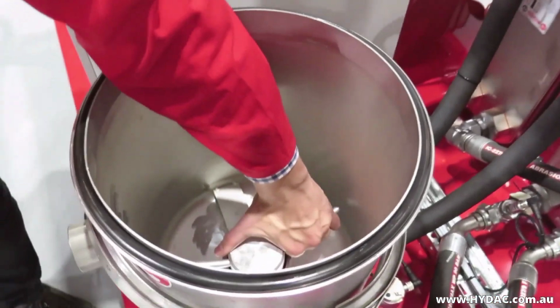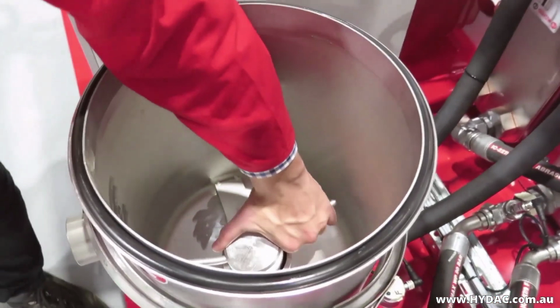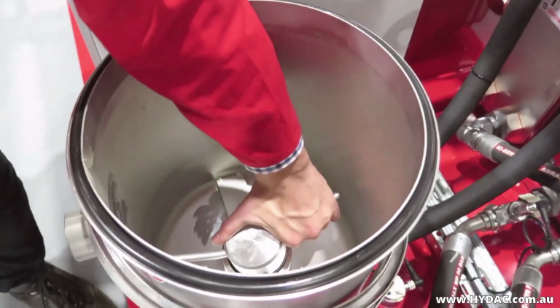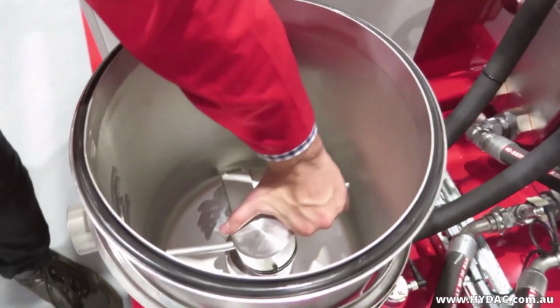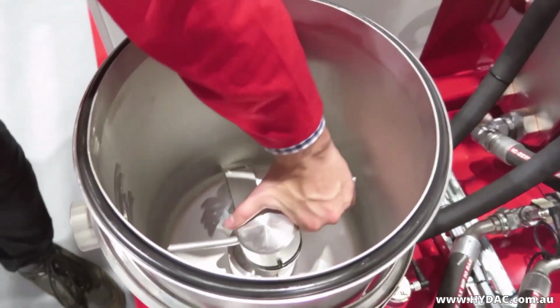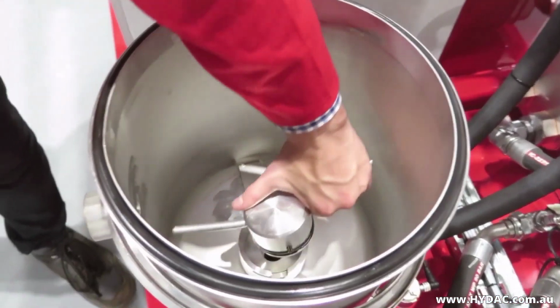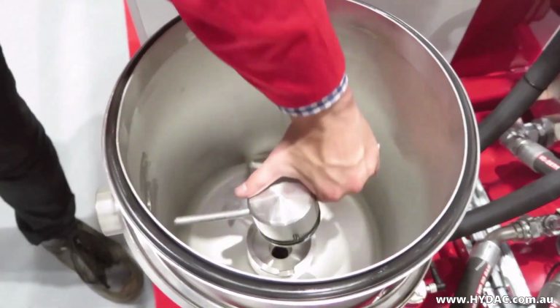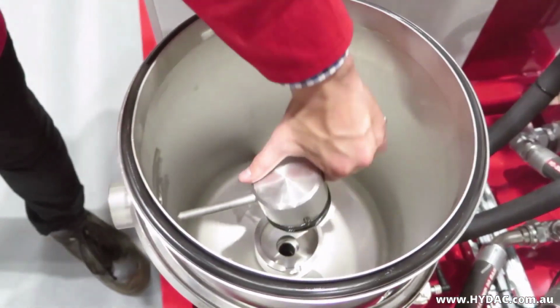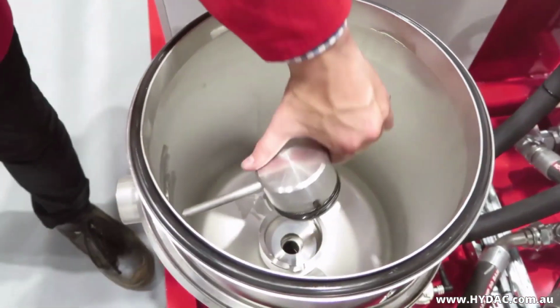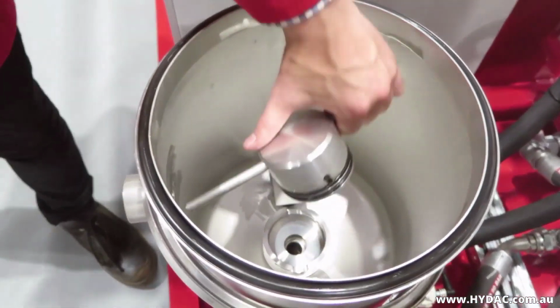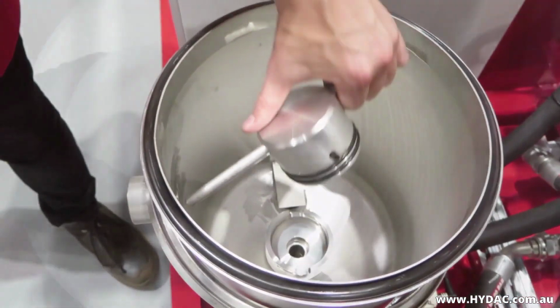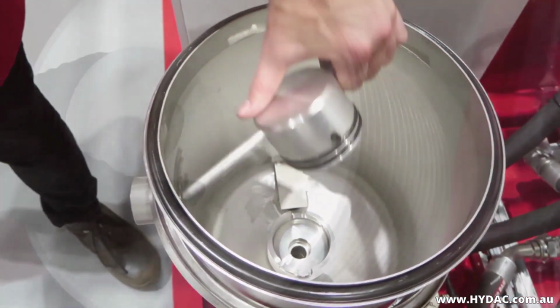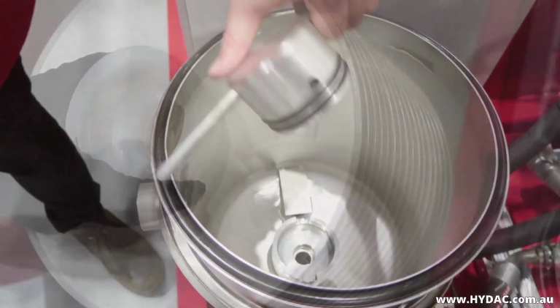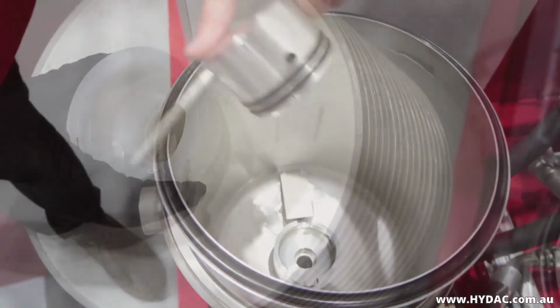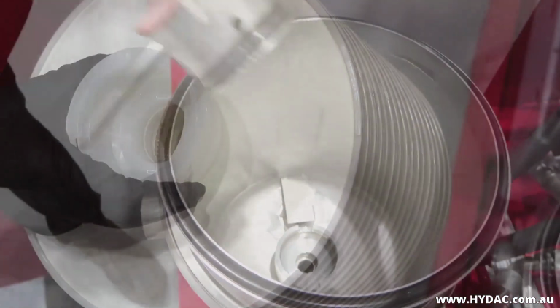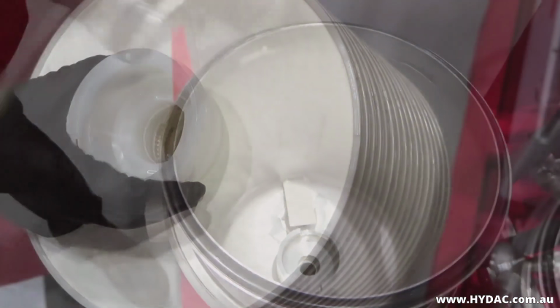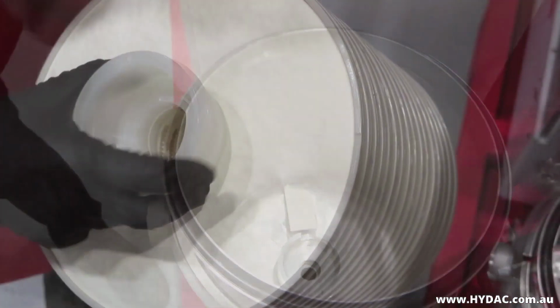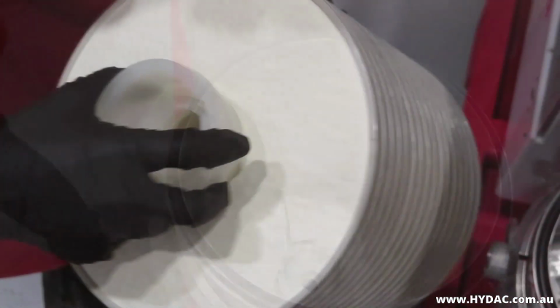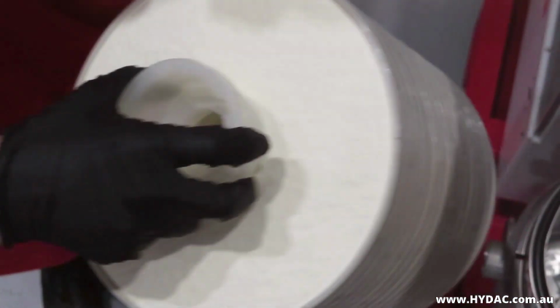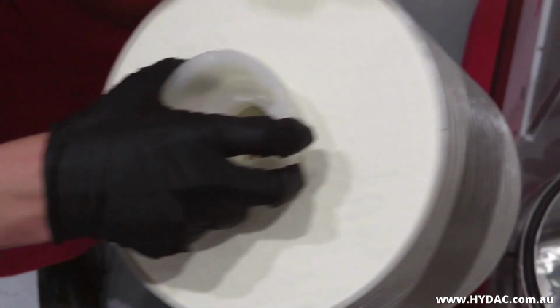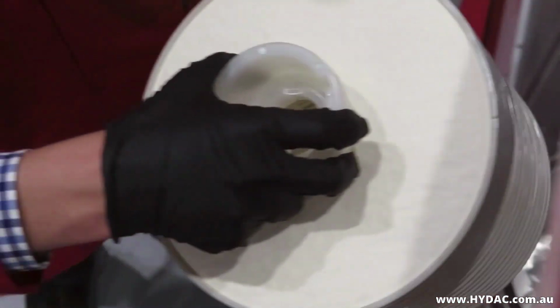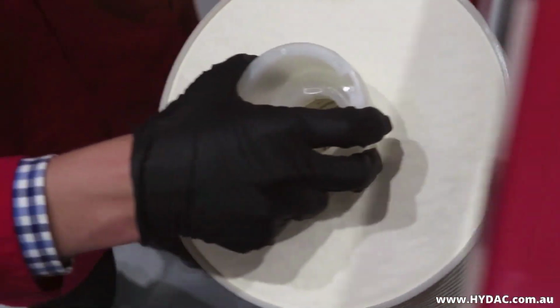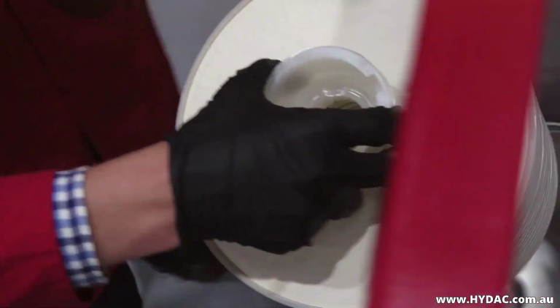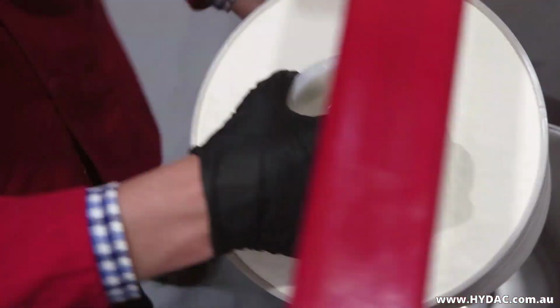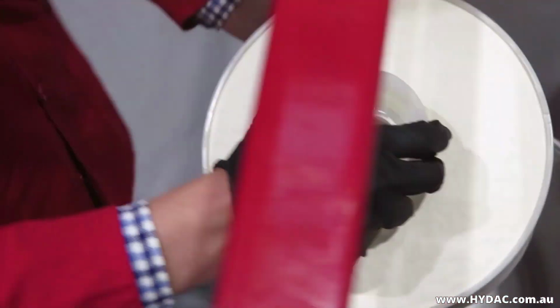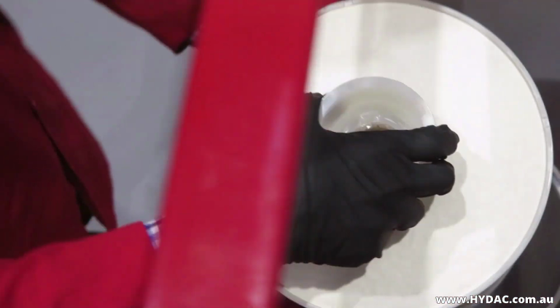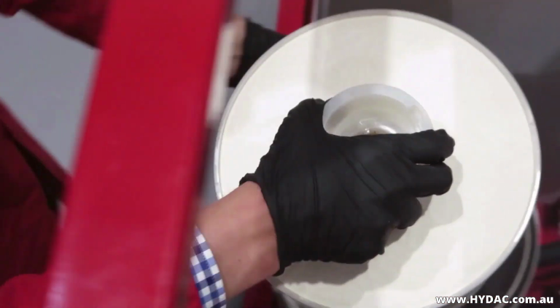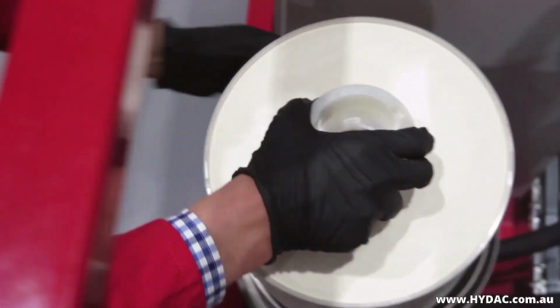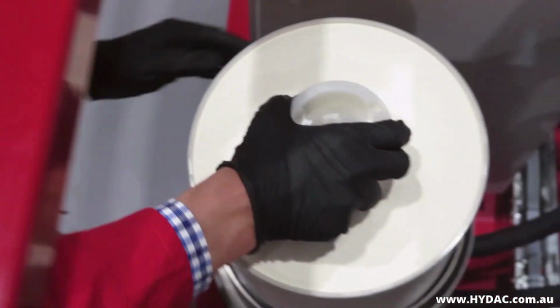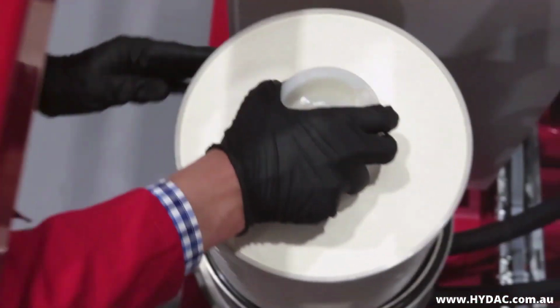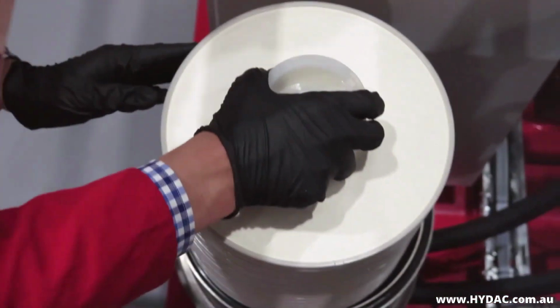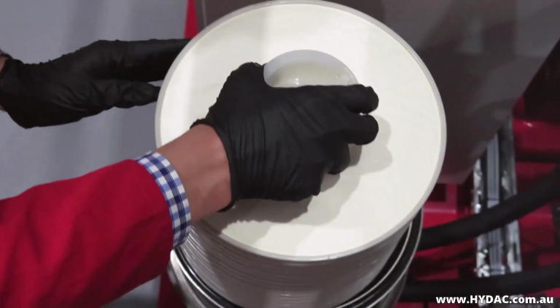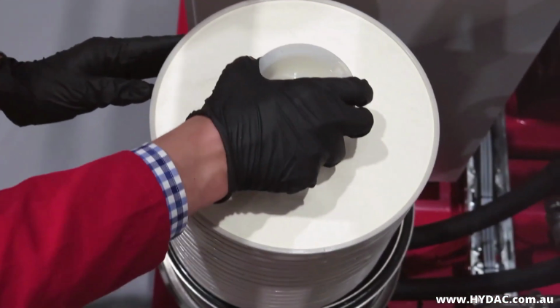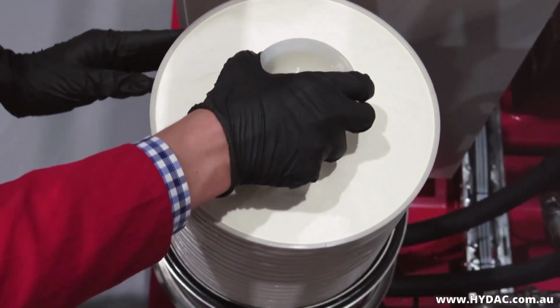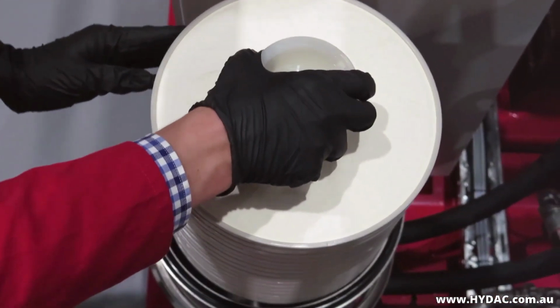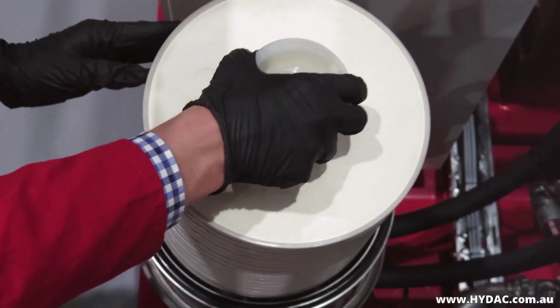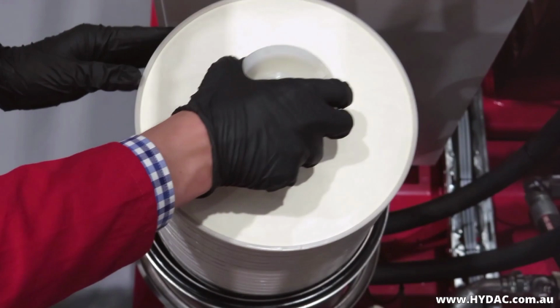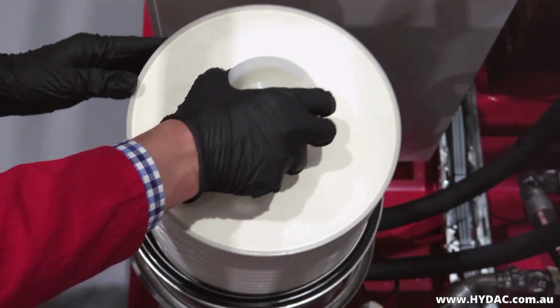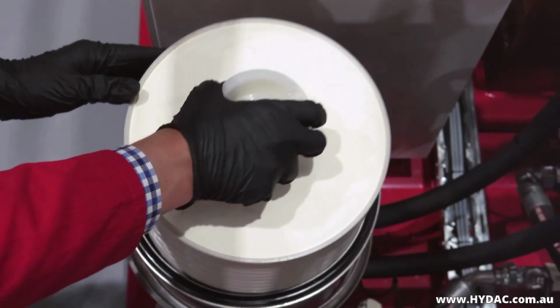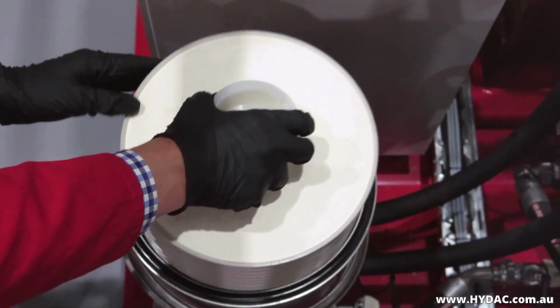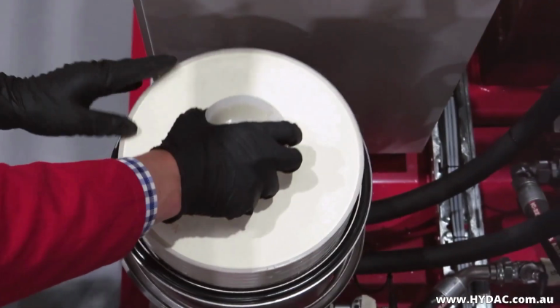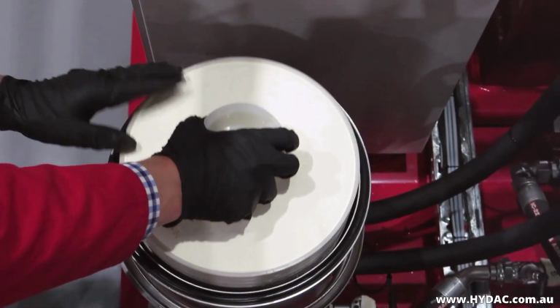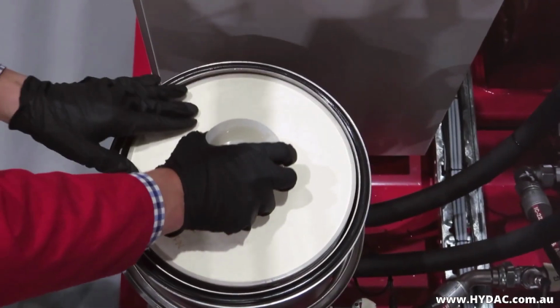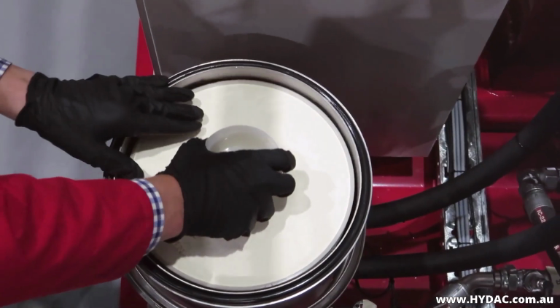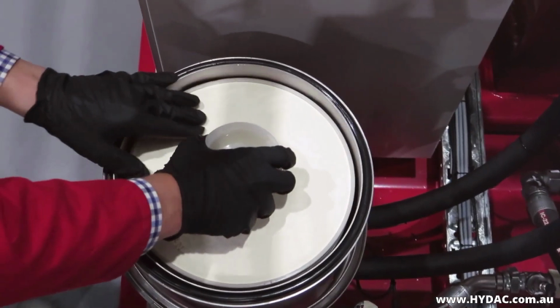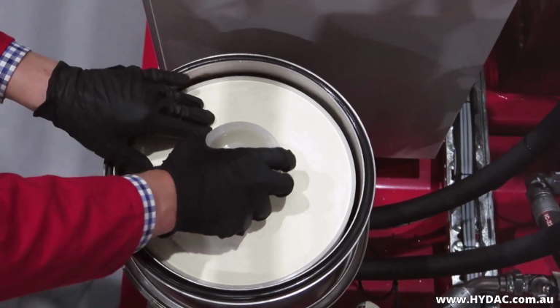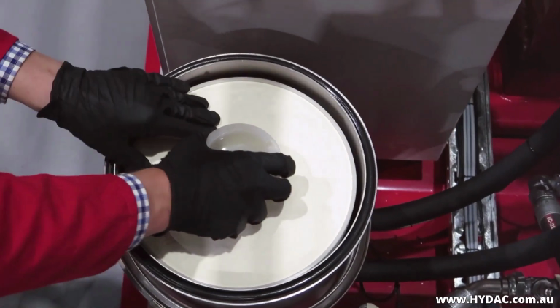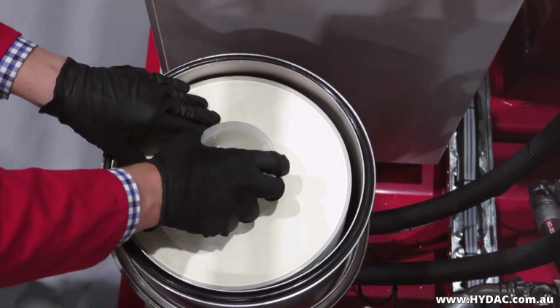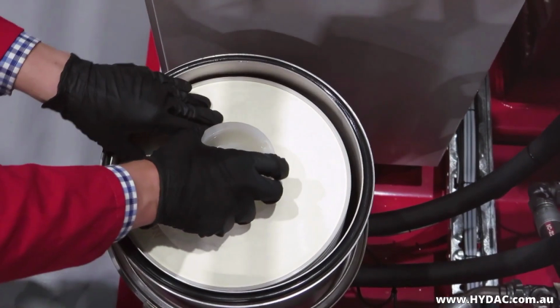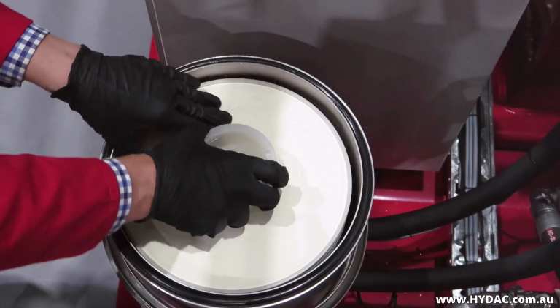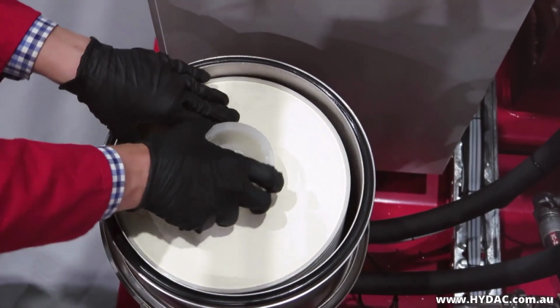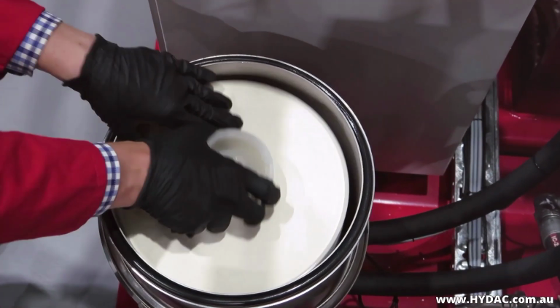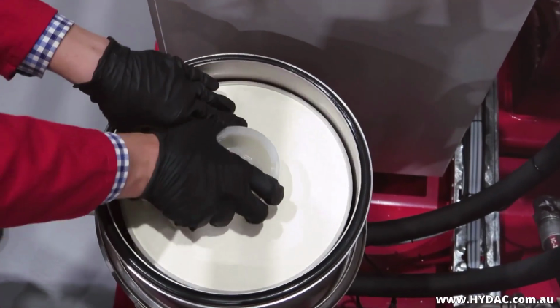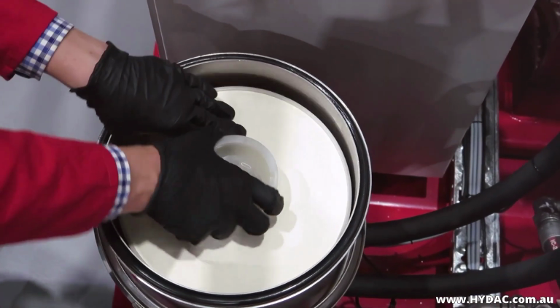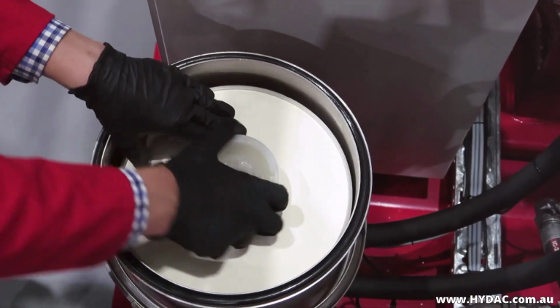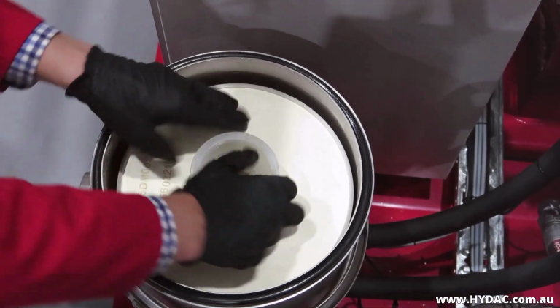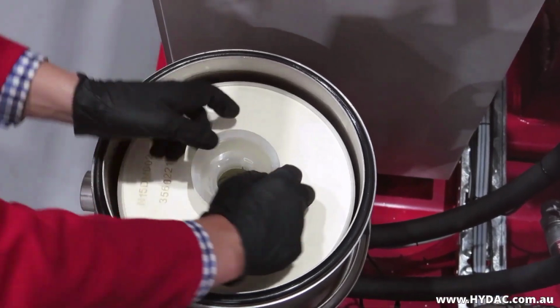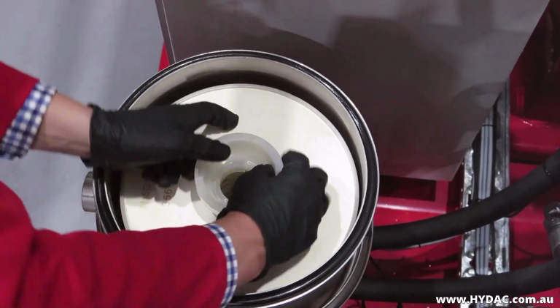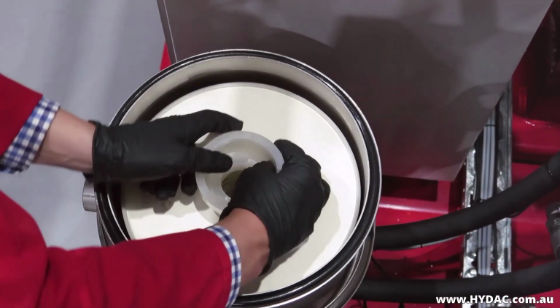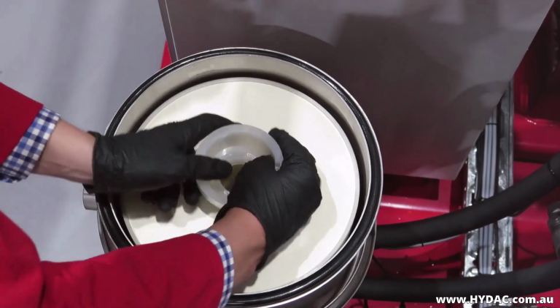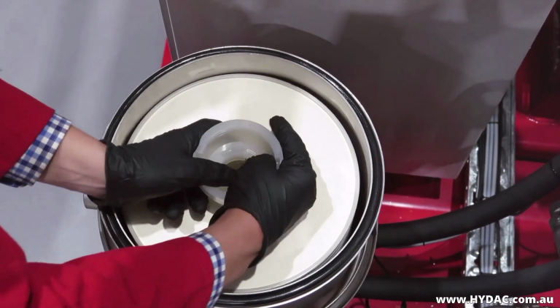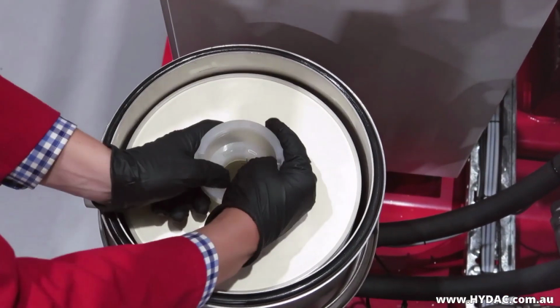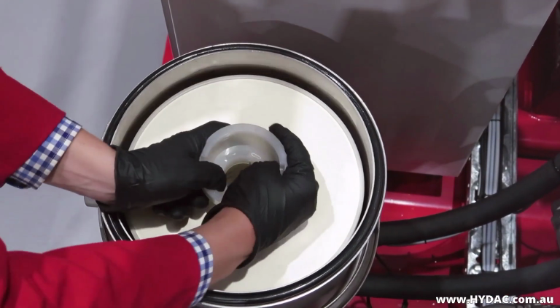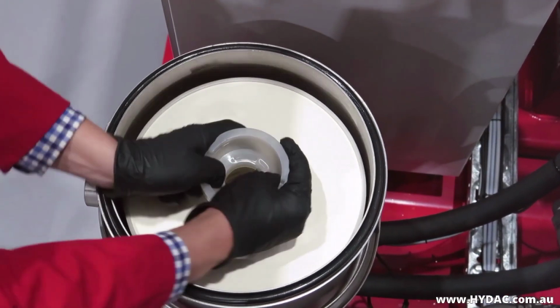Remove the locking cap. Put the element into position. This is the same procedure as for changing the element.